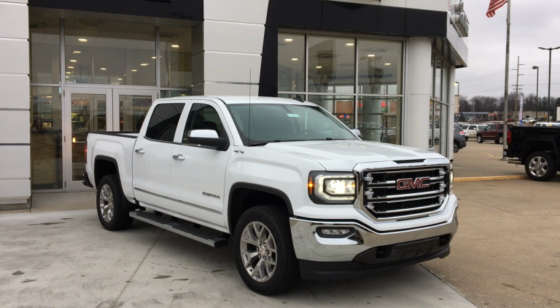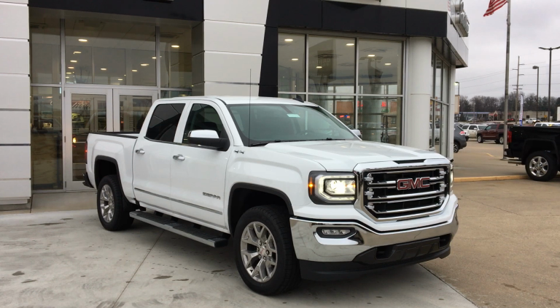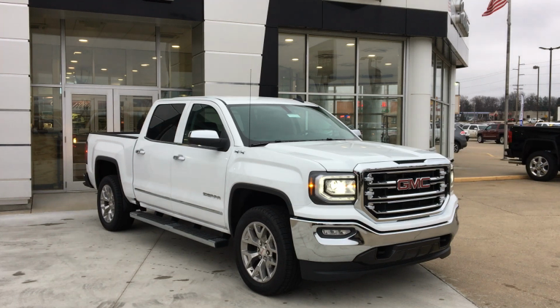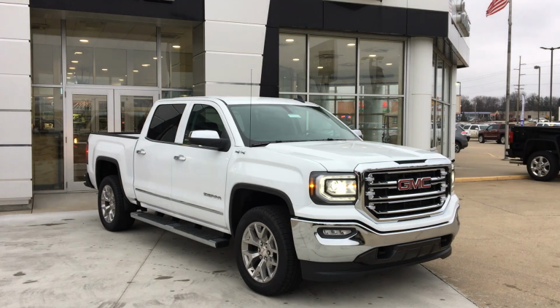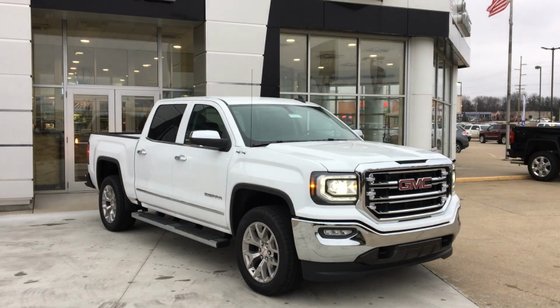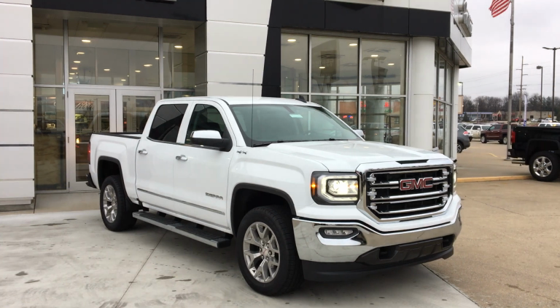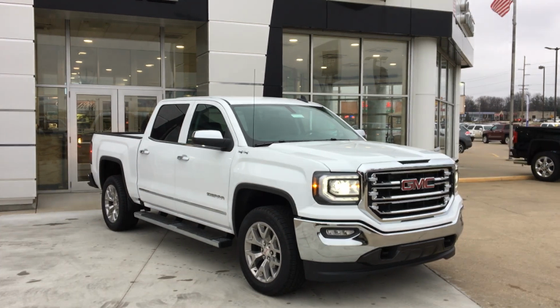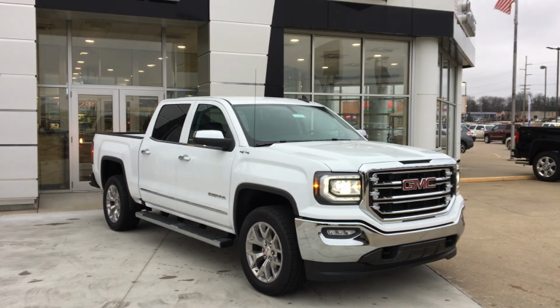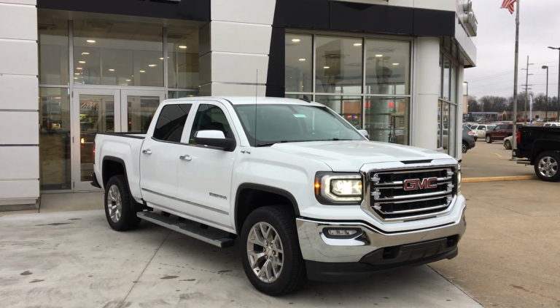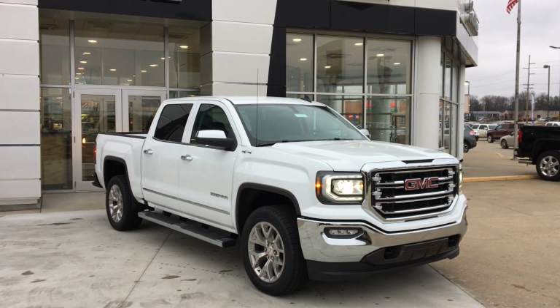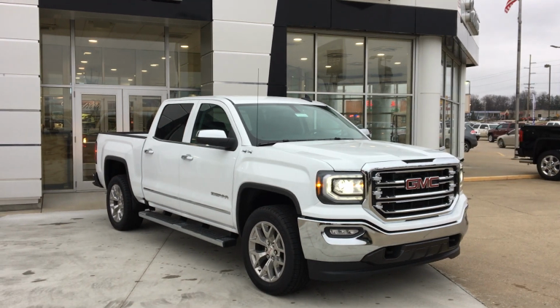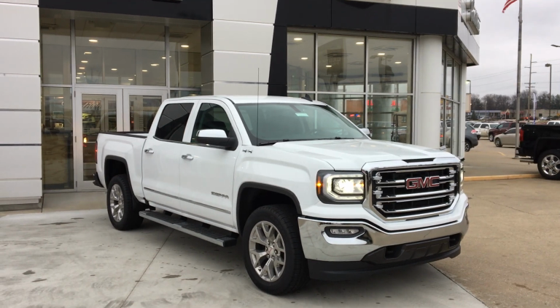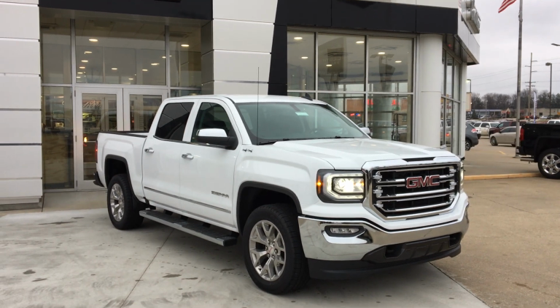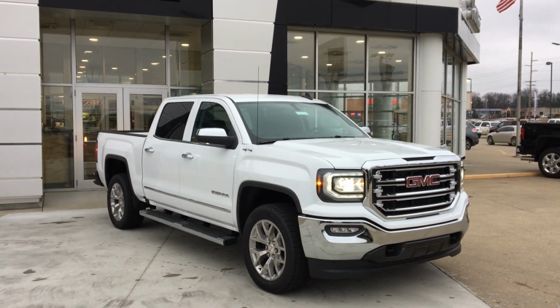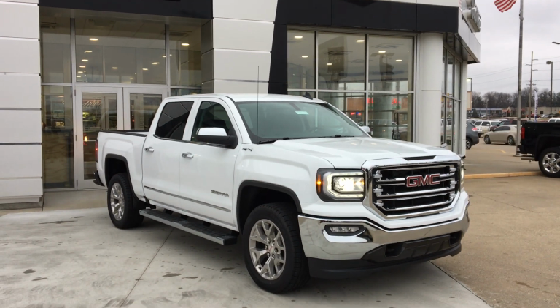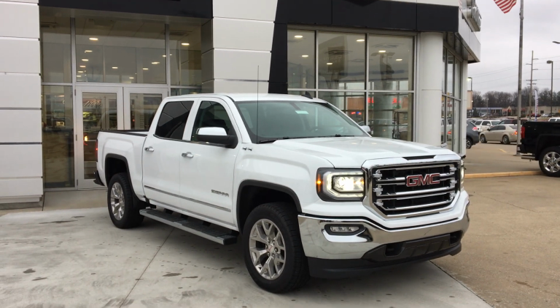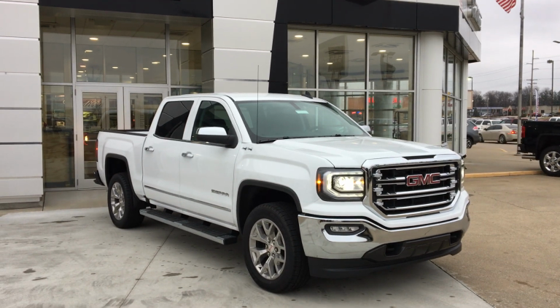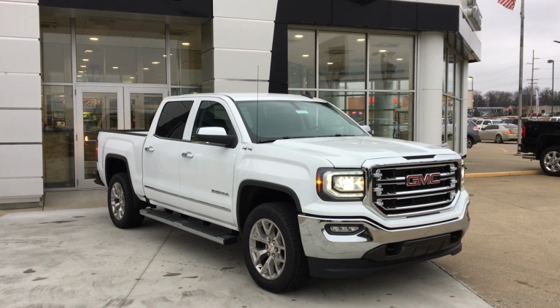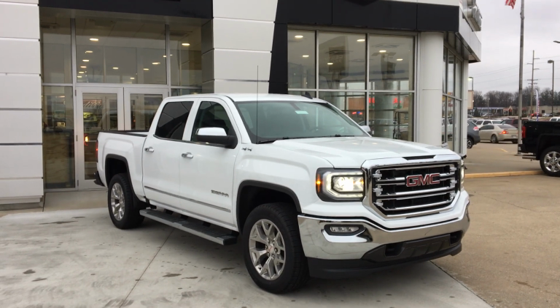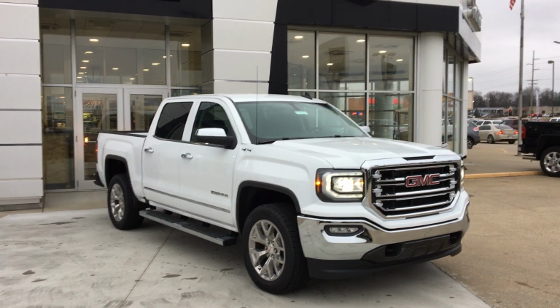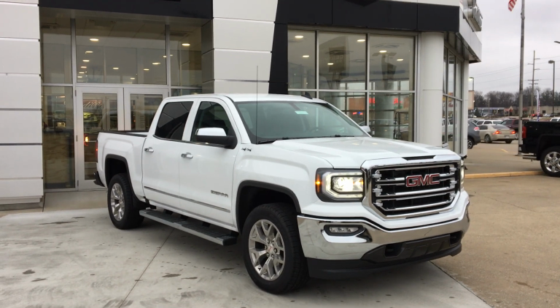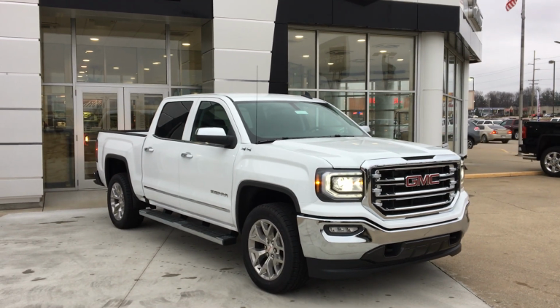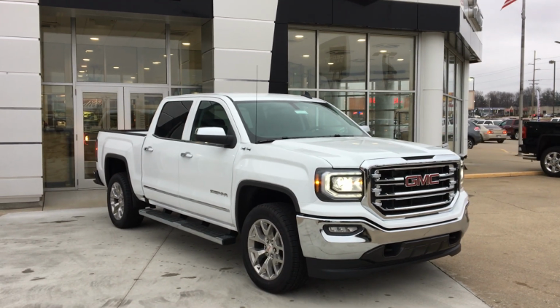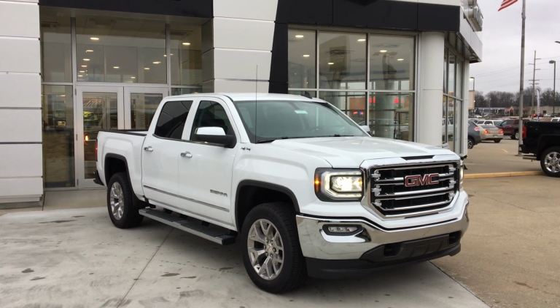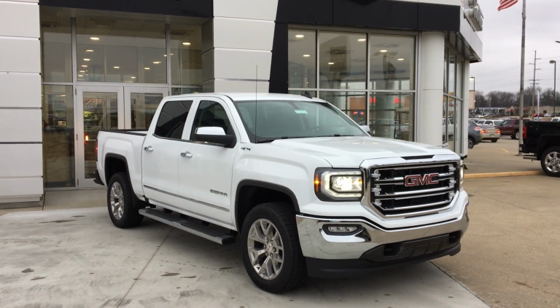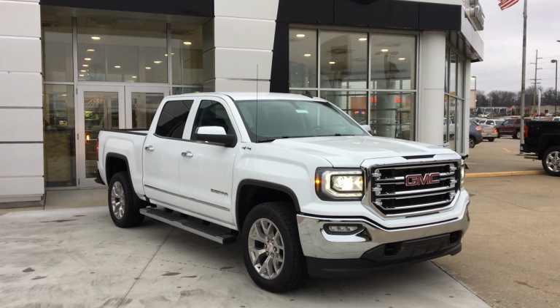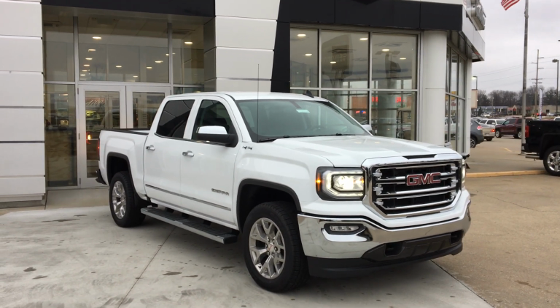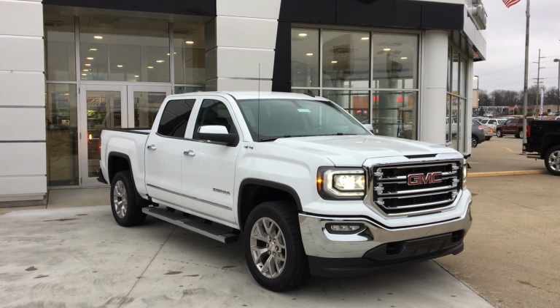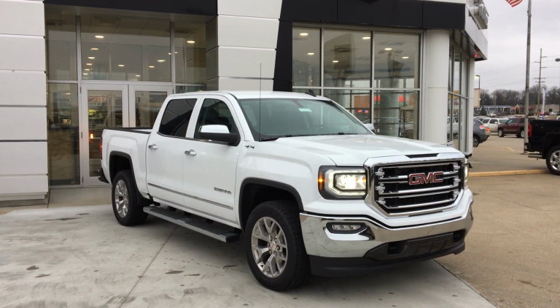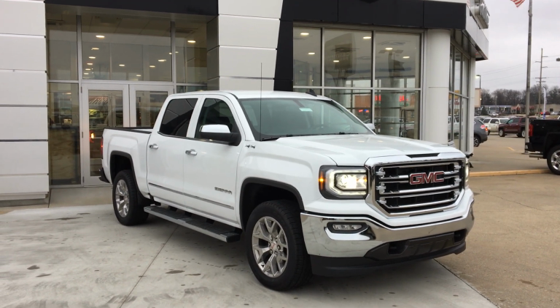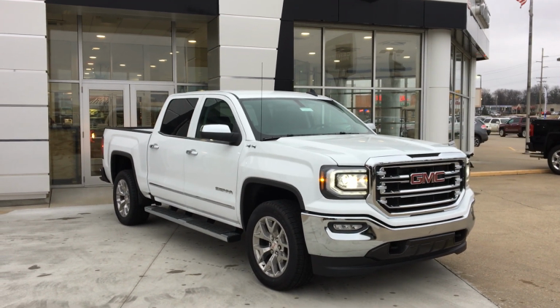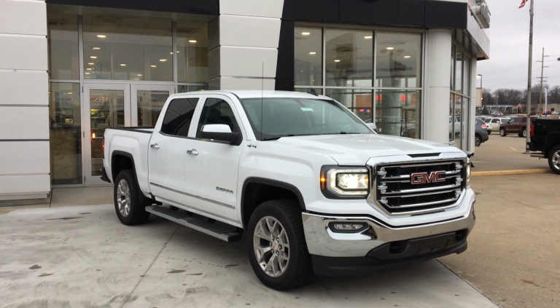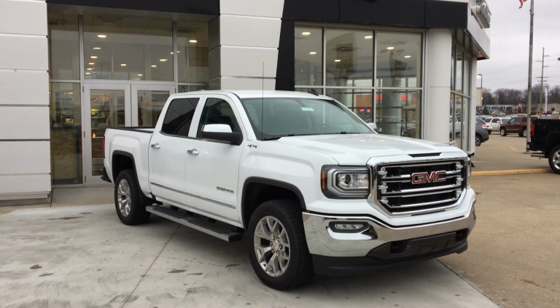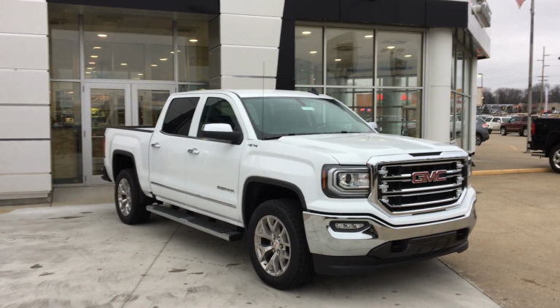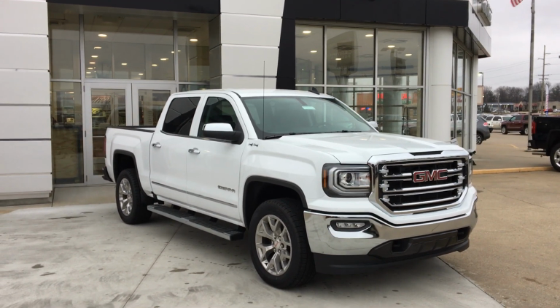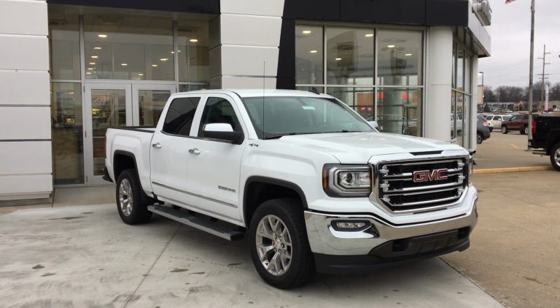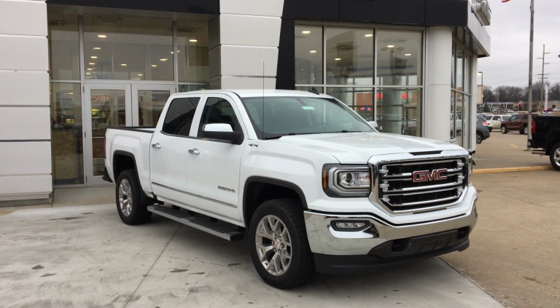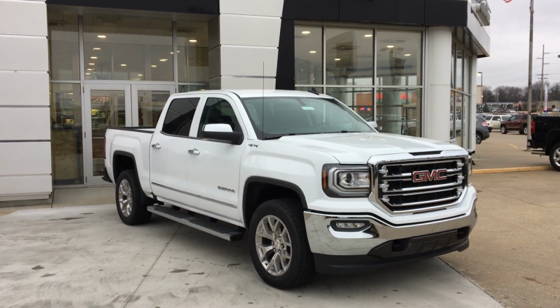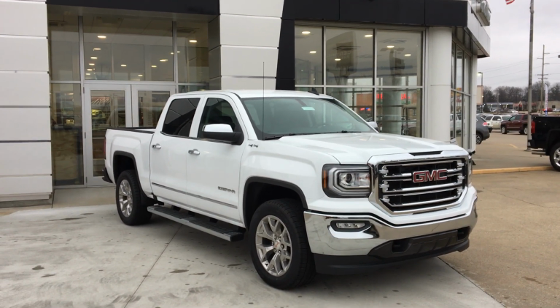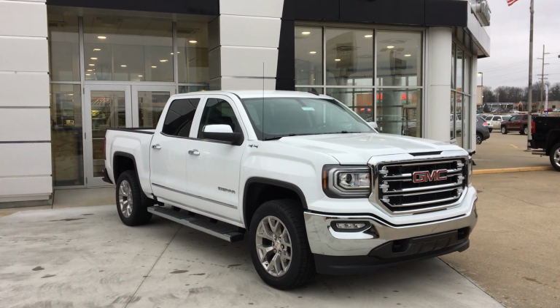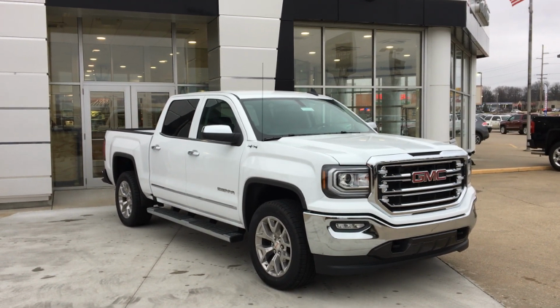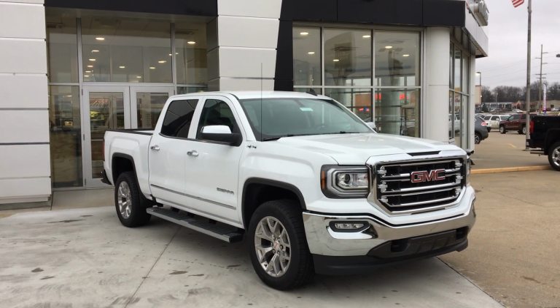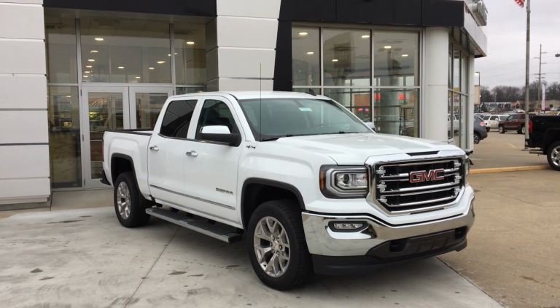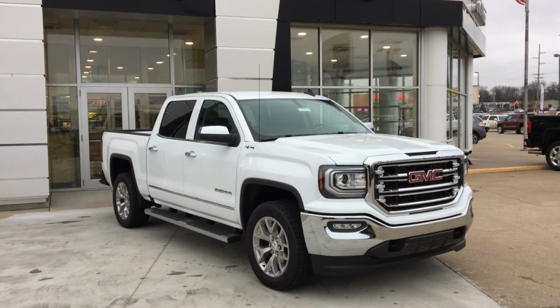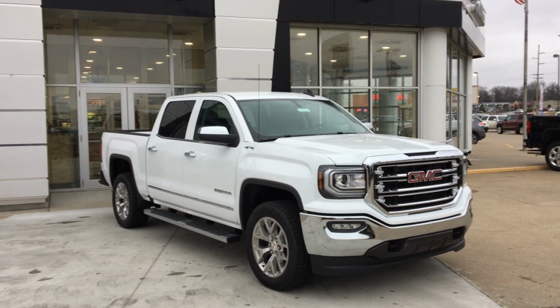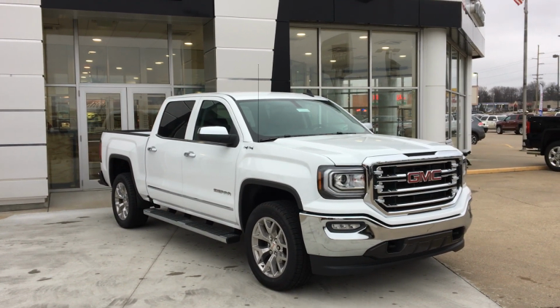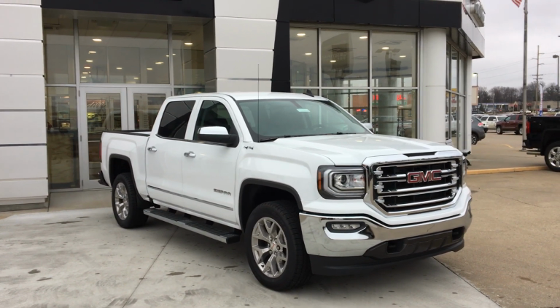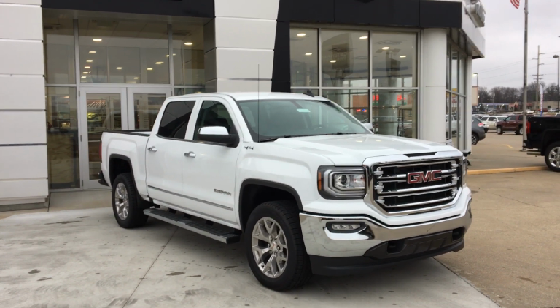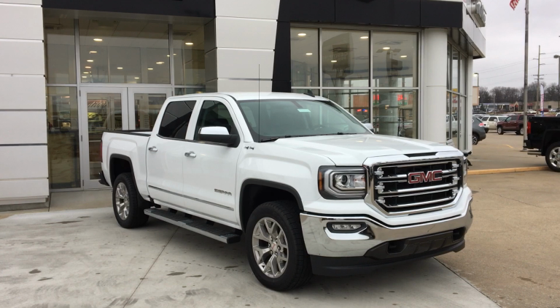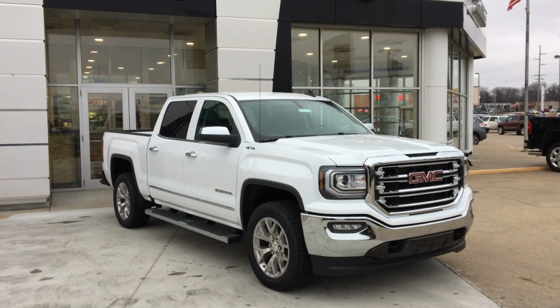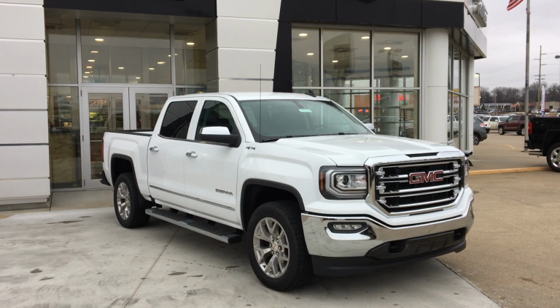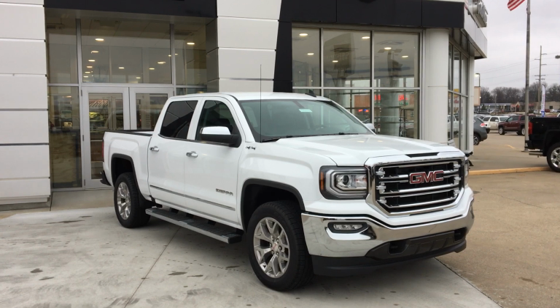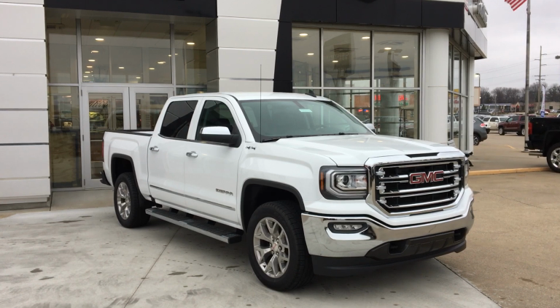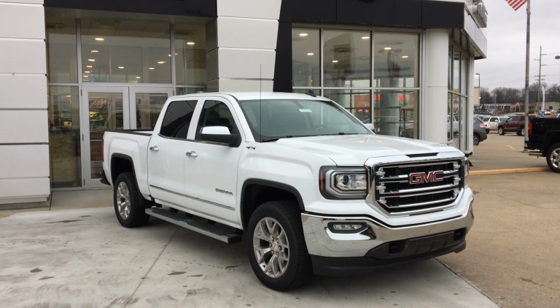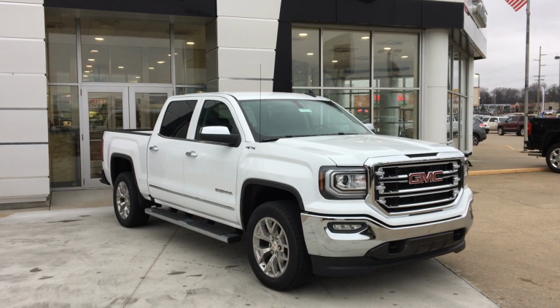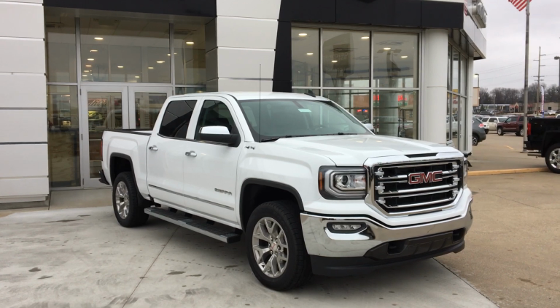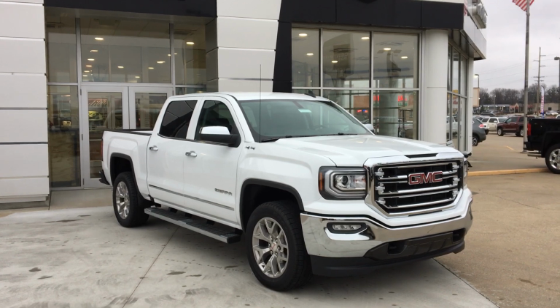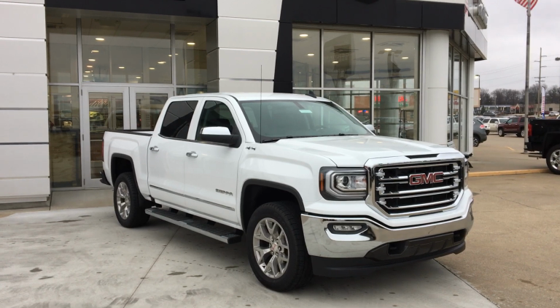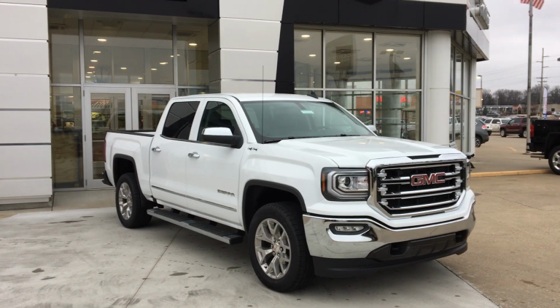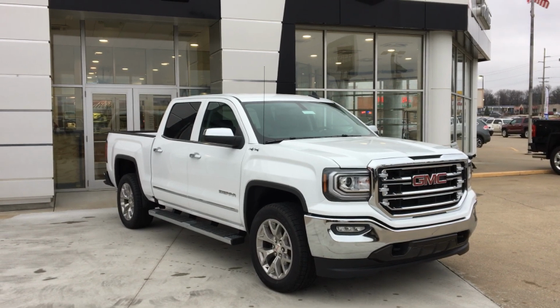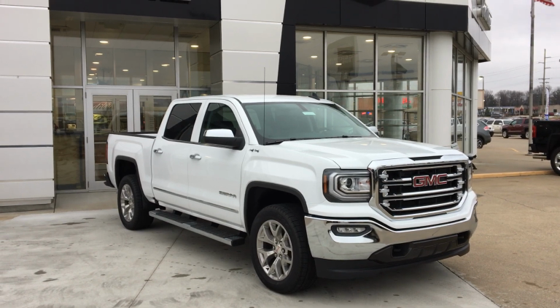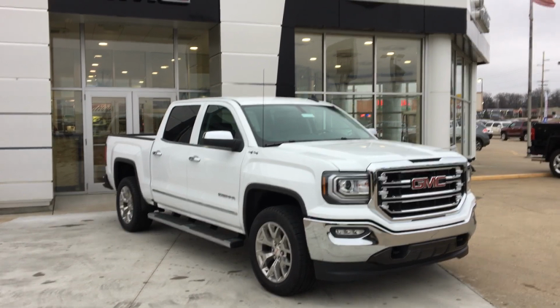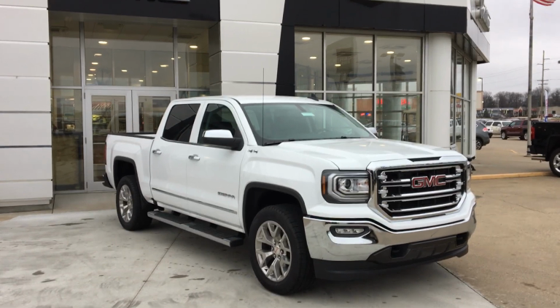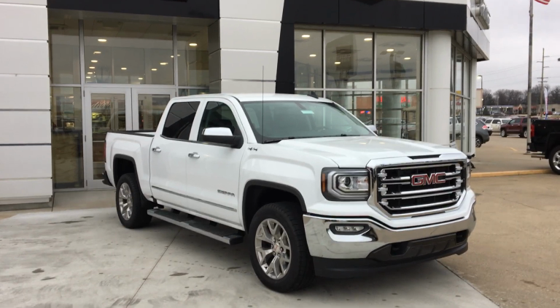Welcome to Viewable Our Buick GMC Online Showroom. Today we're going to take a quick look at a 2018 GMC Sierra 1500.